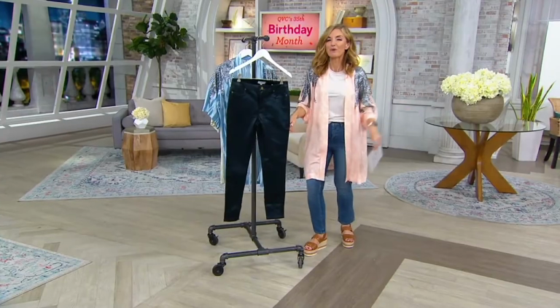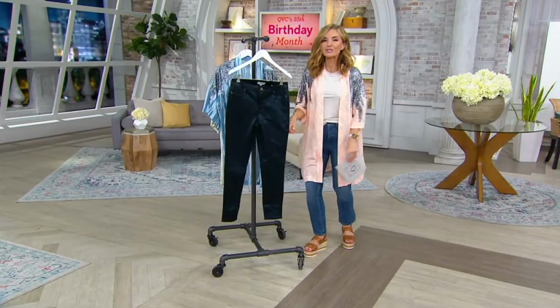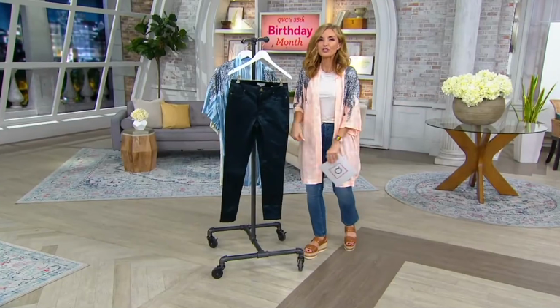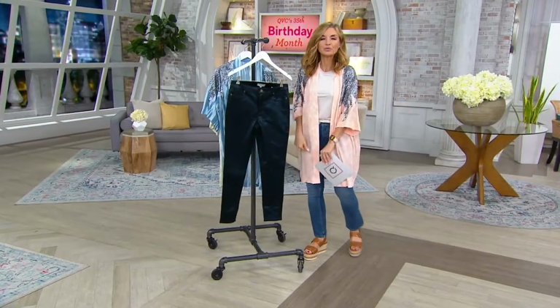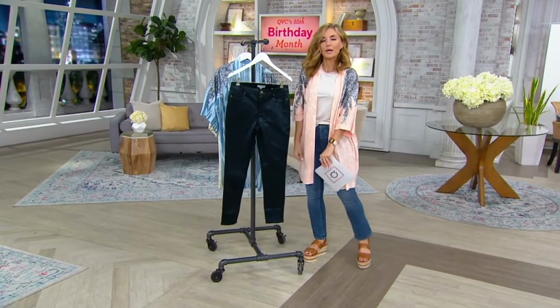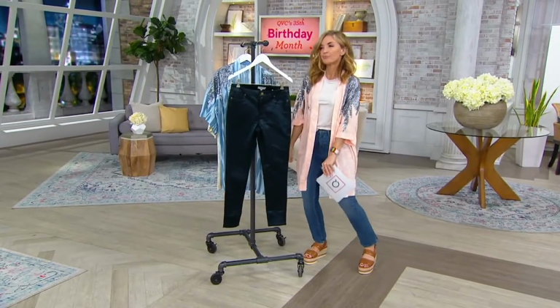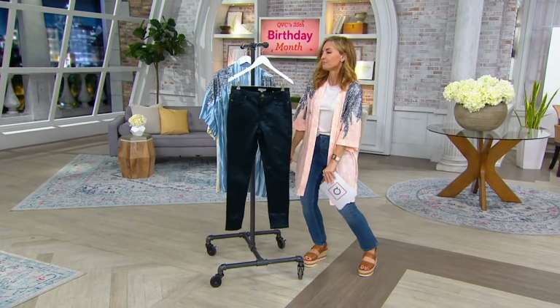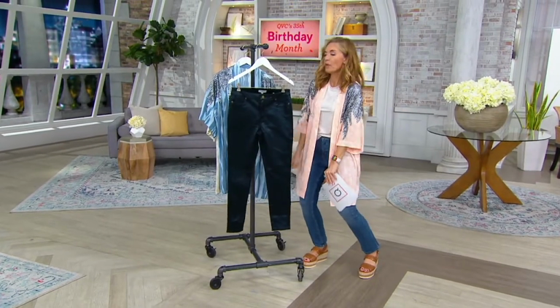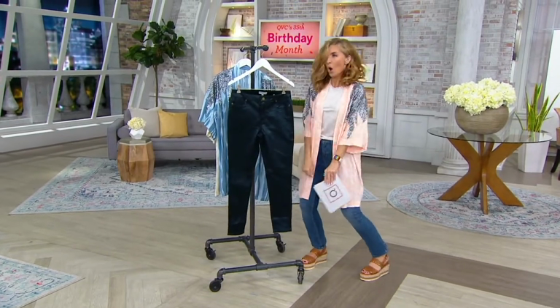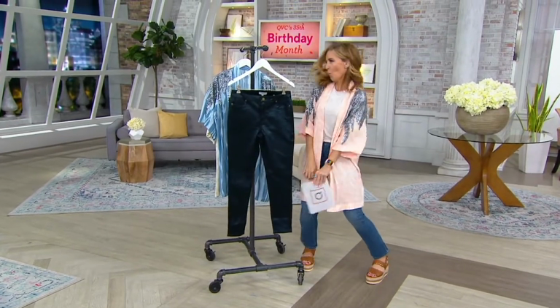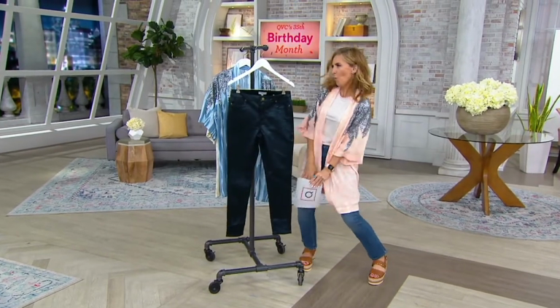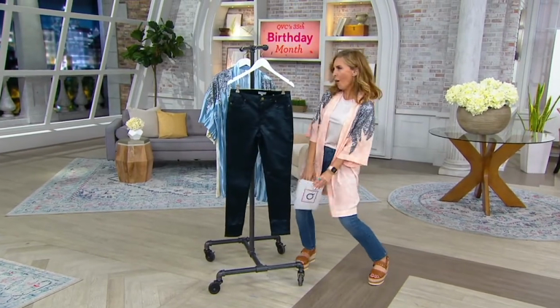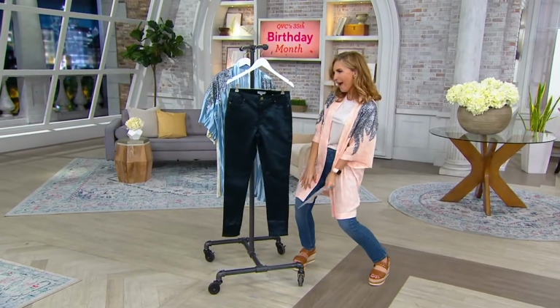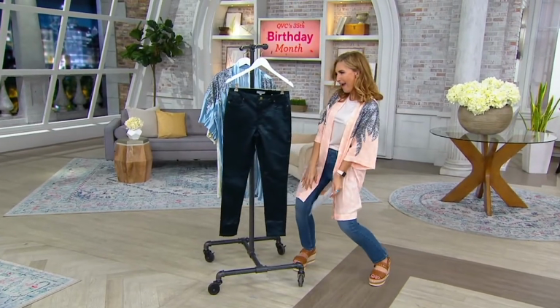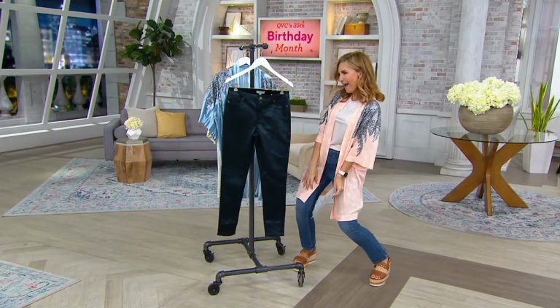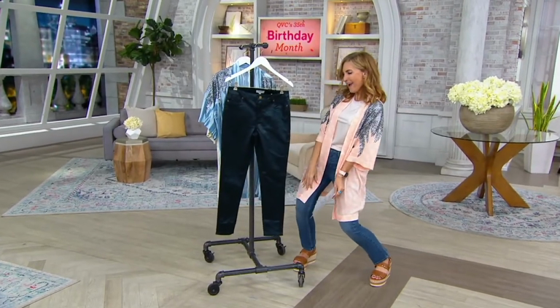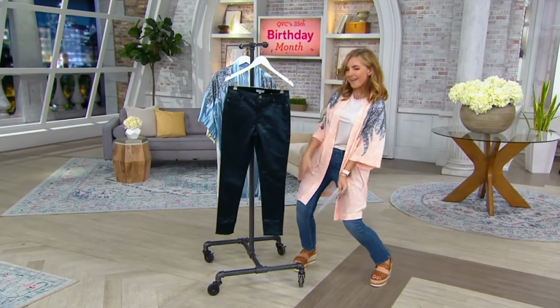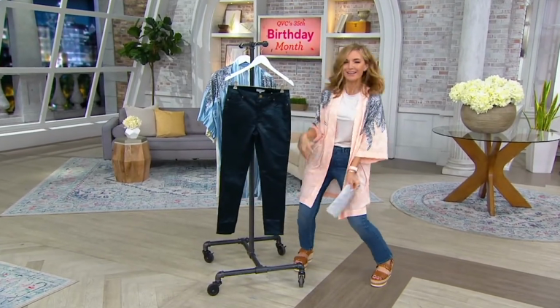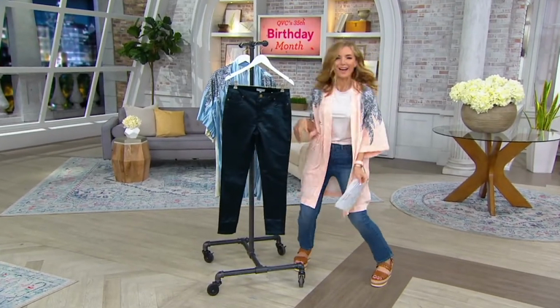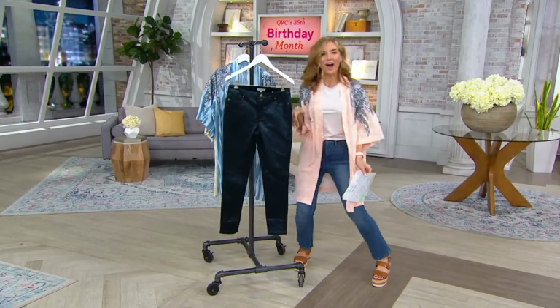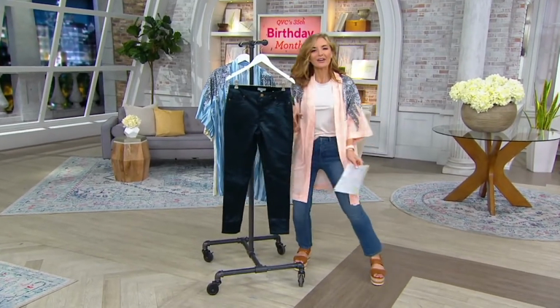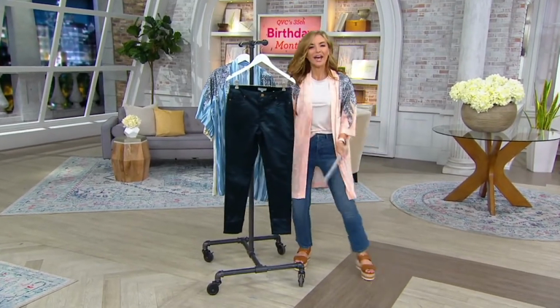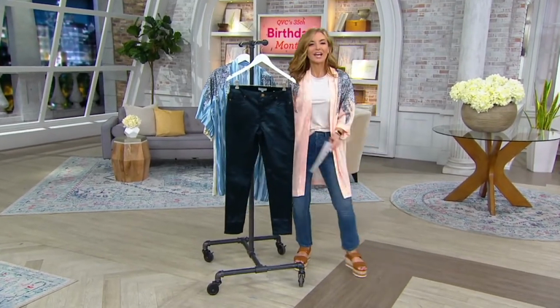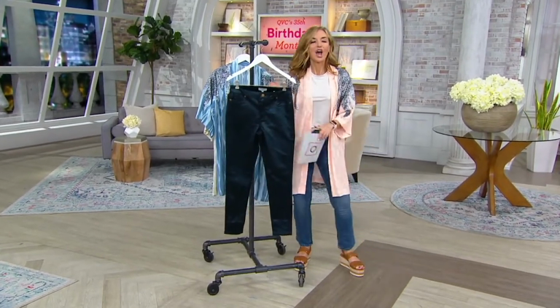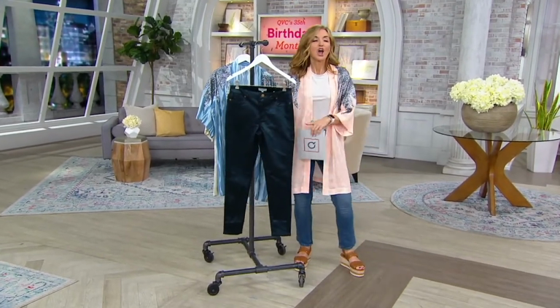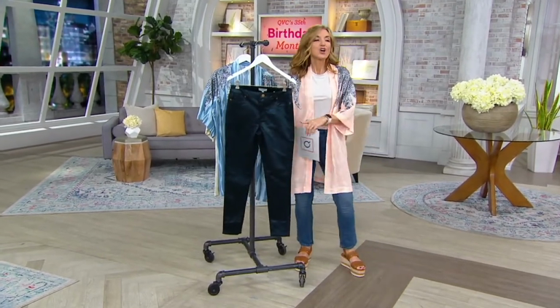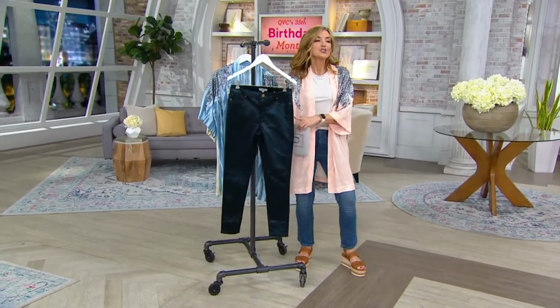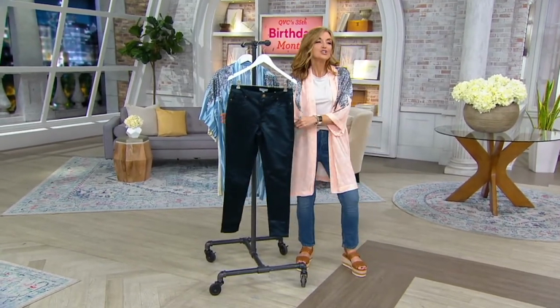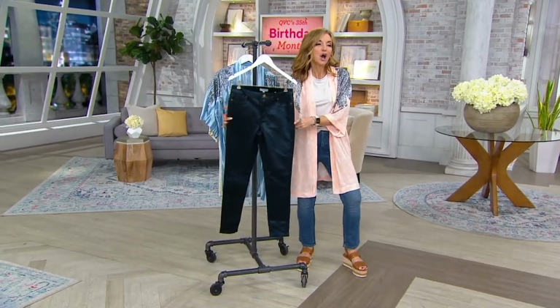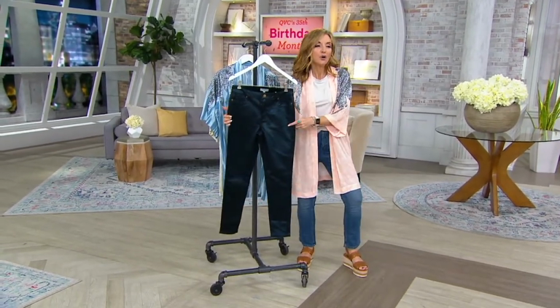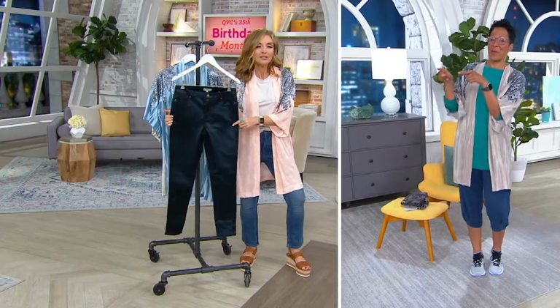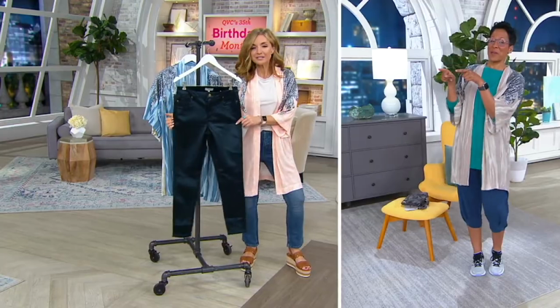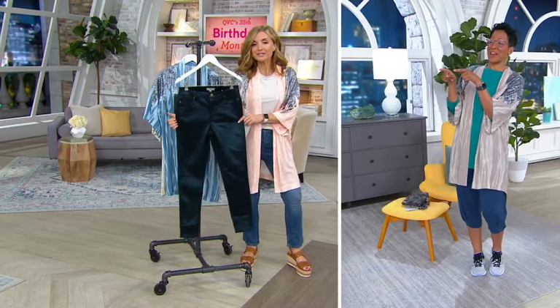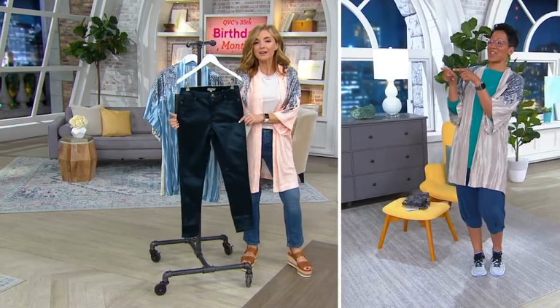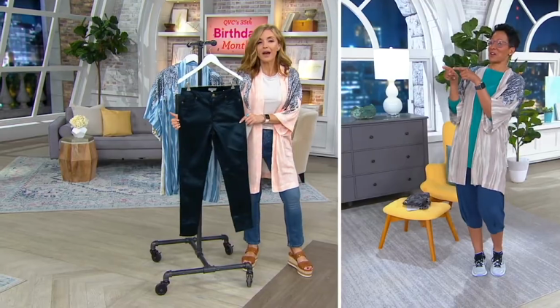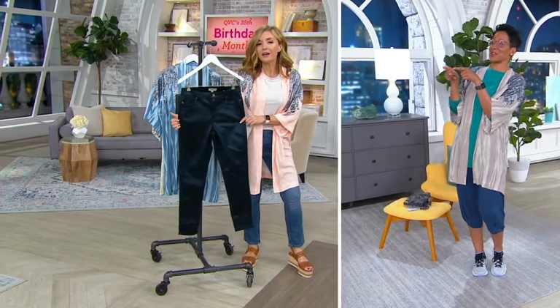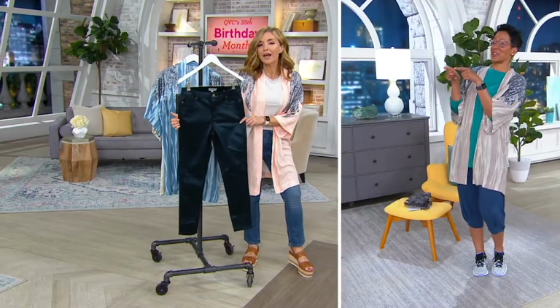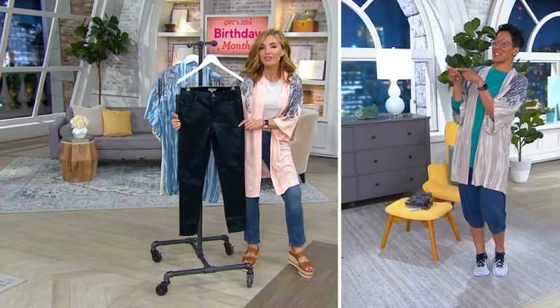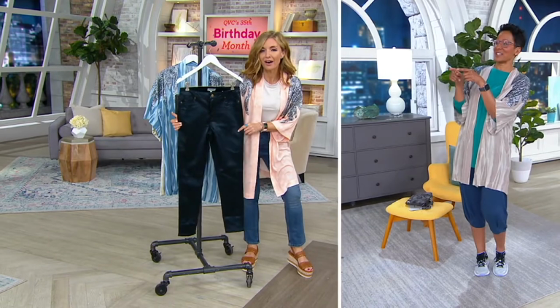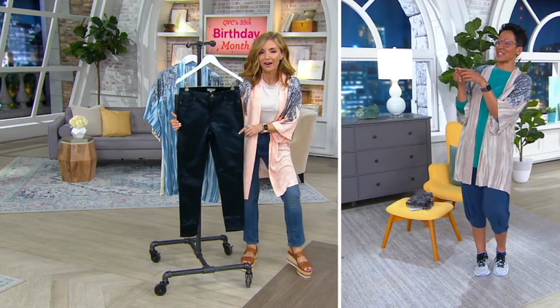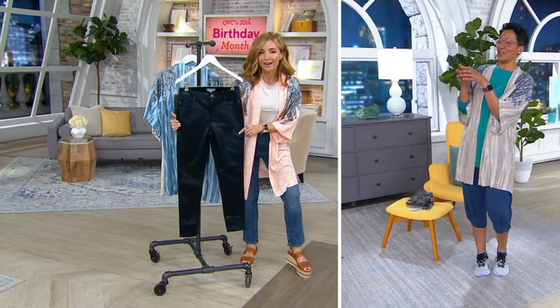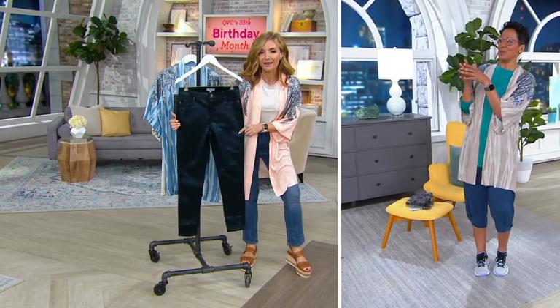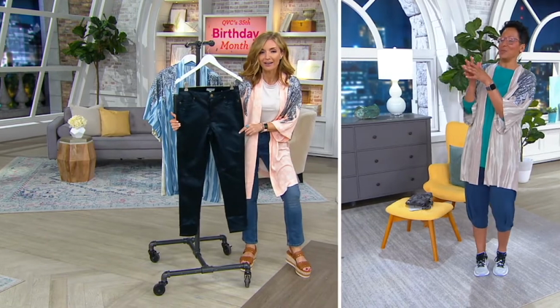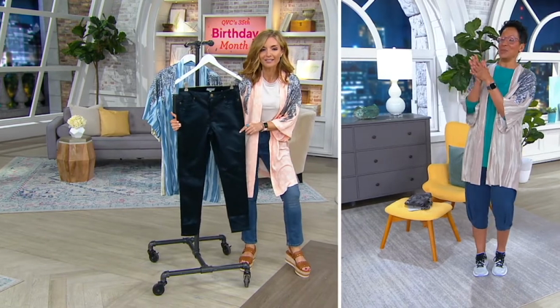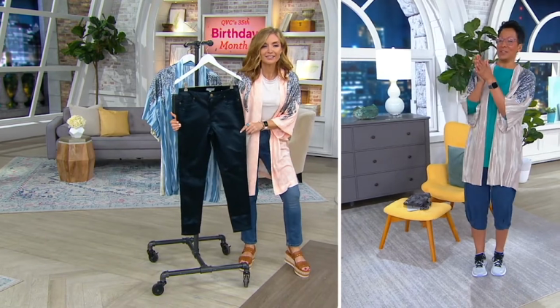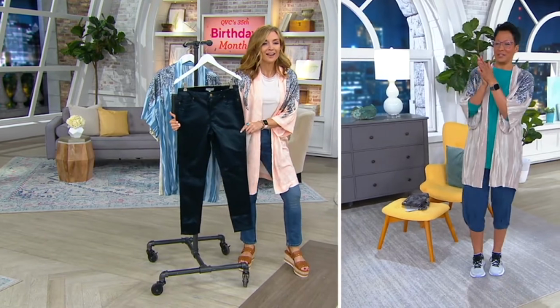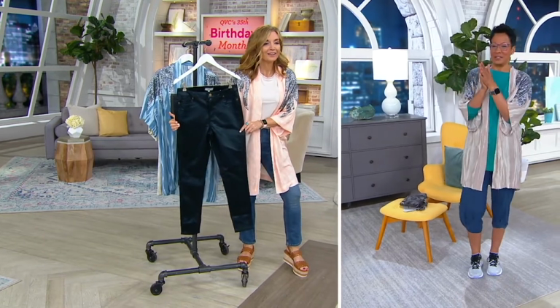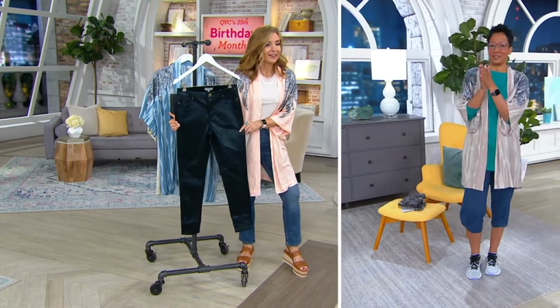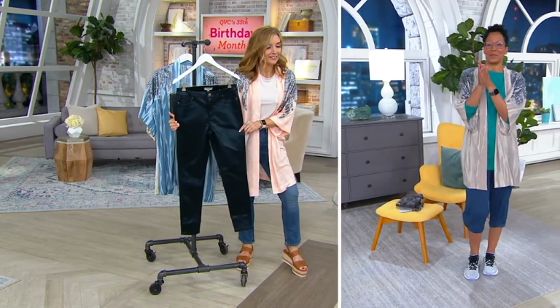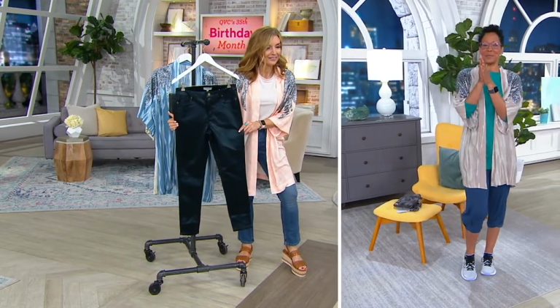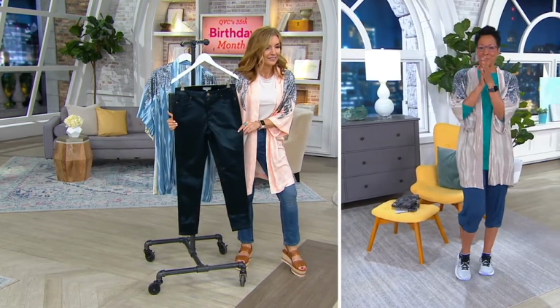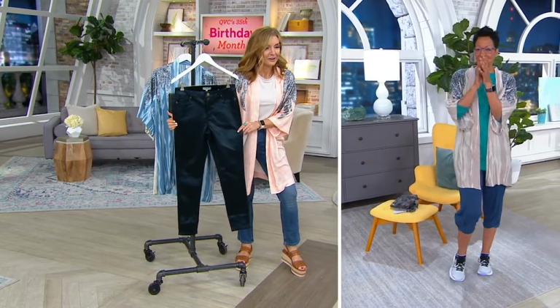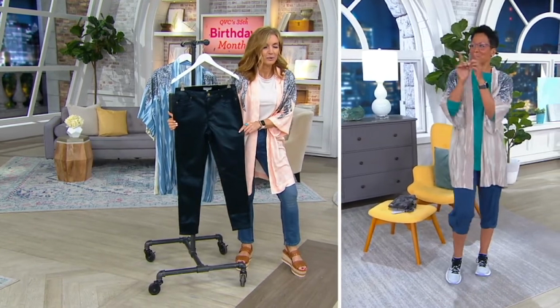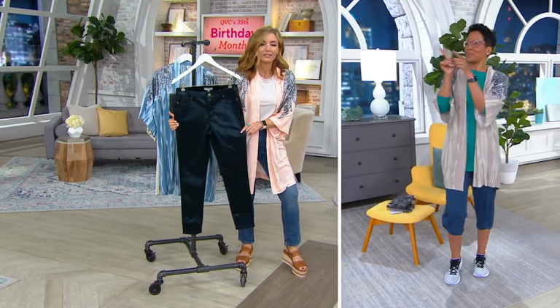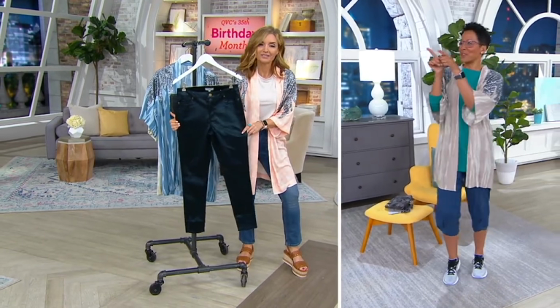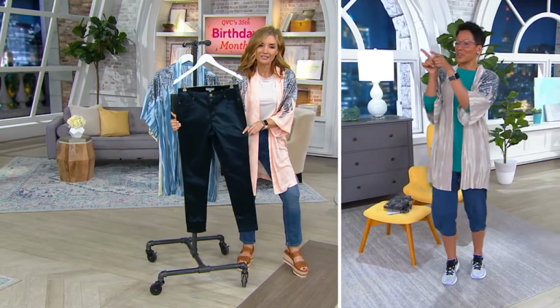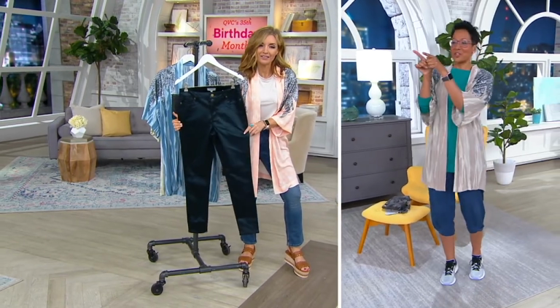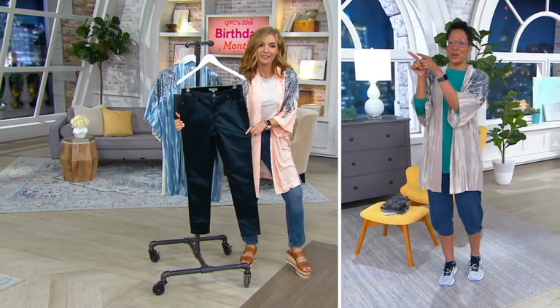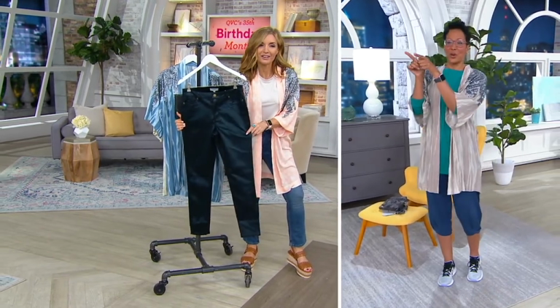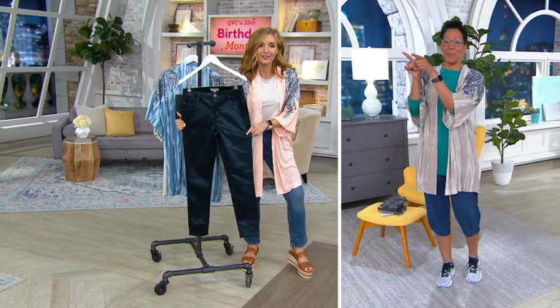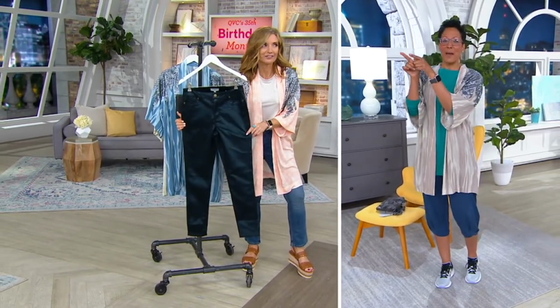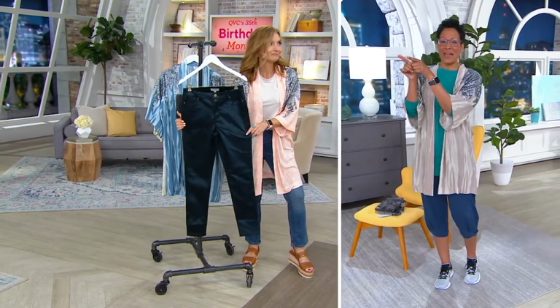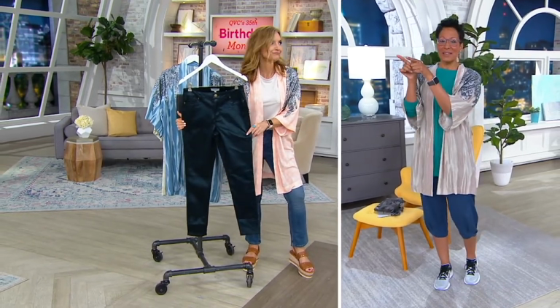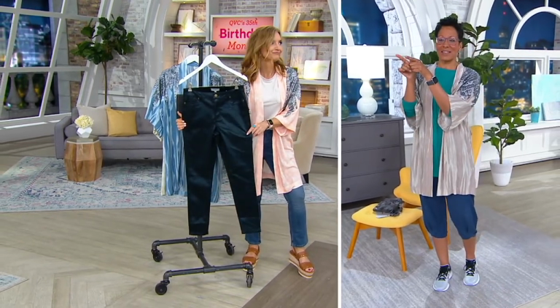Rachel just went, whoo! I'm very excited. No, this is not leather. It's not leather, but it looks like leather. They're amazing.